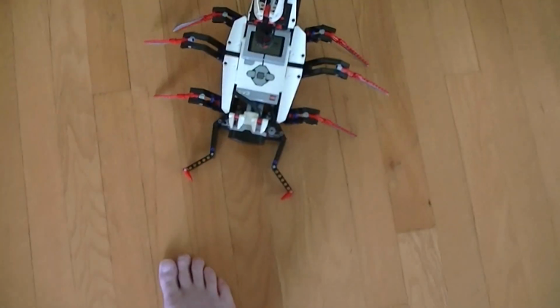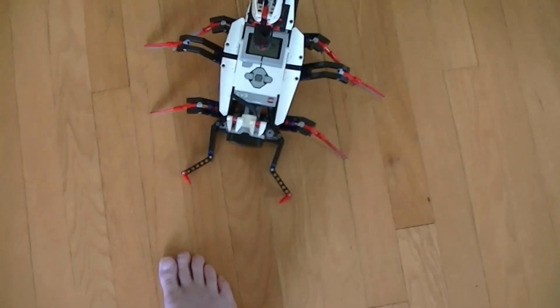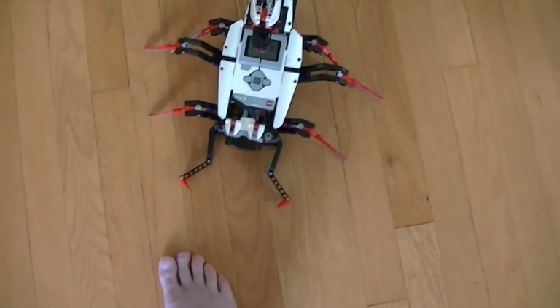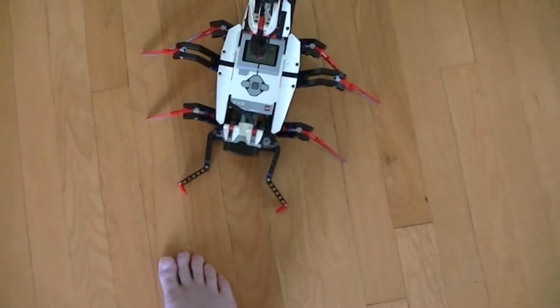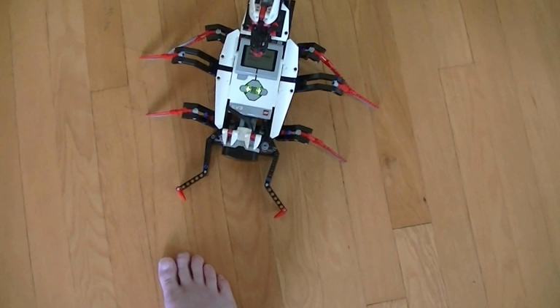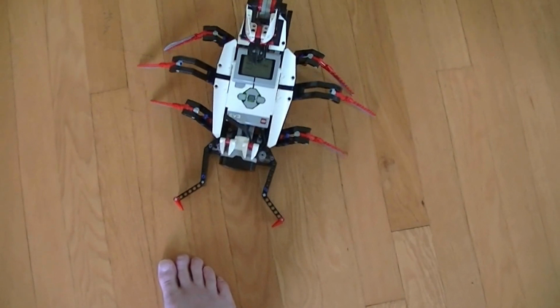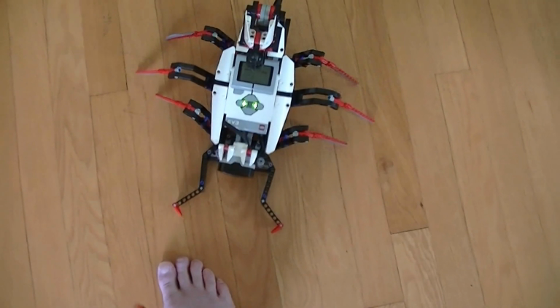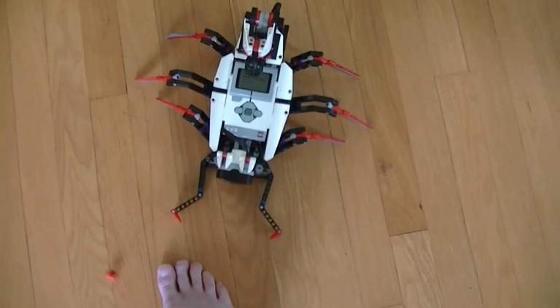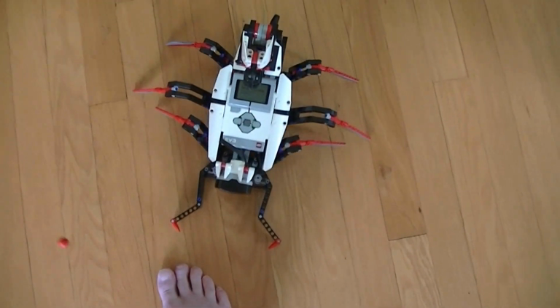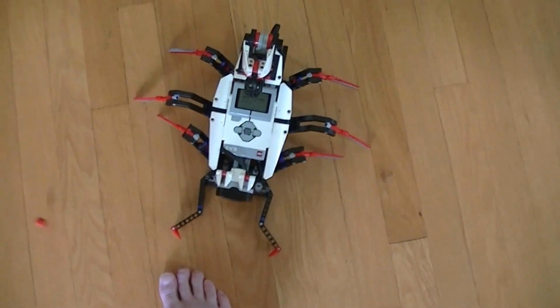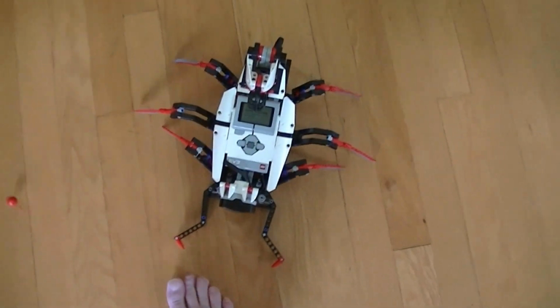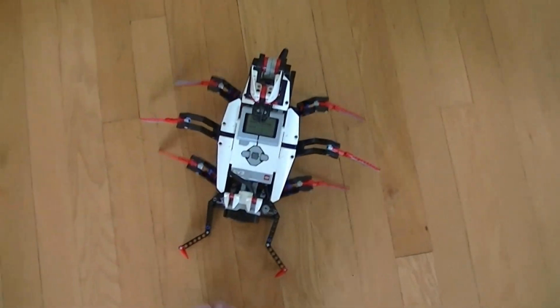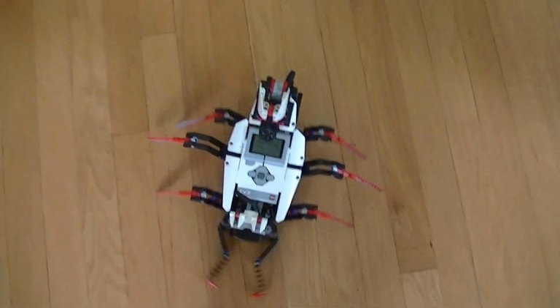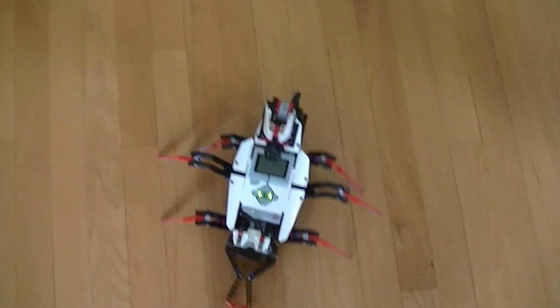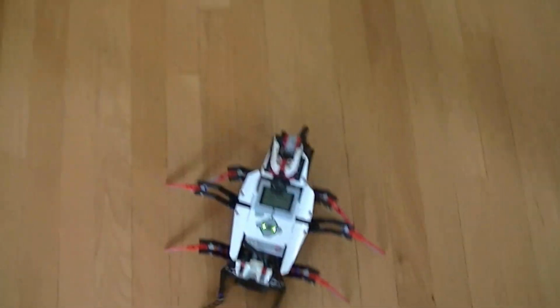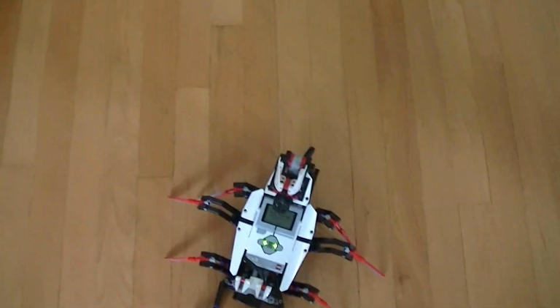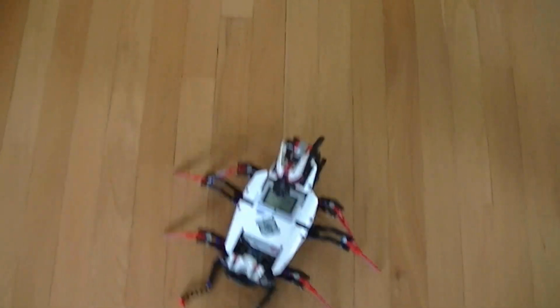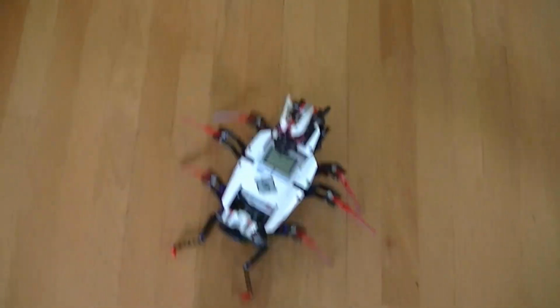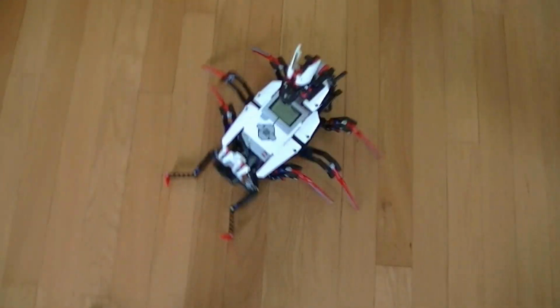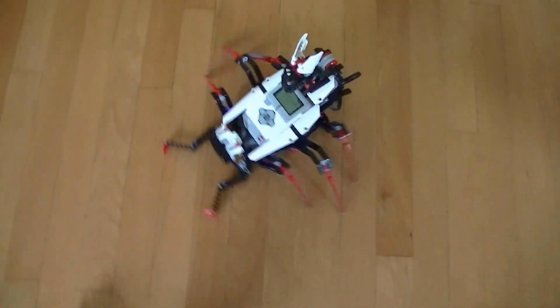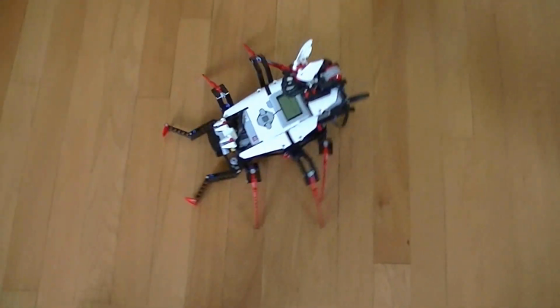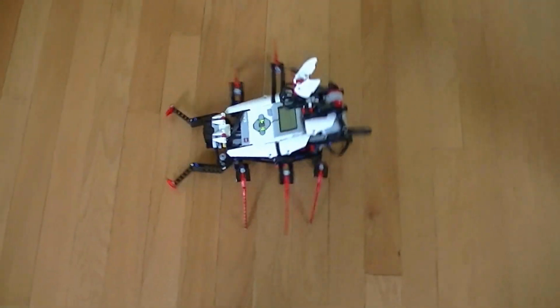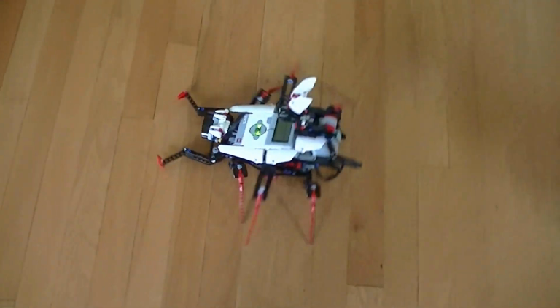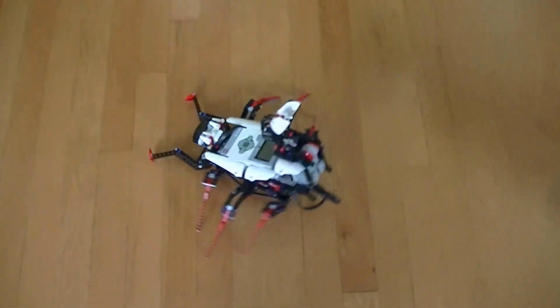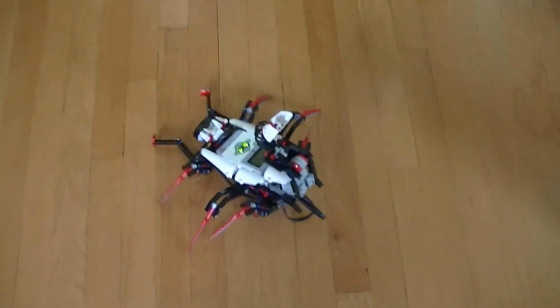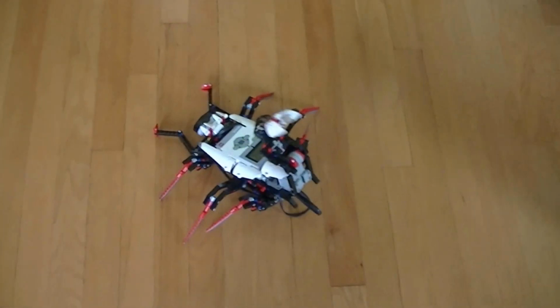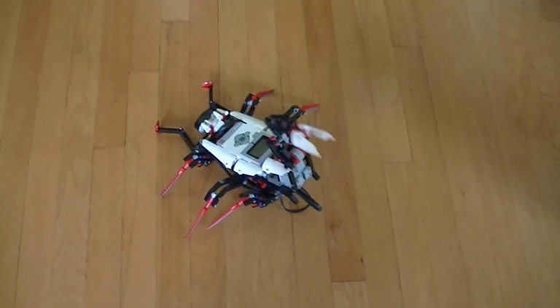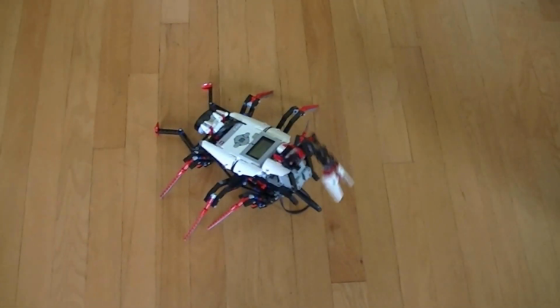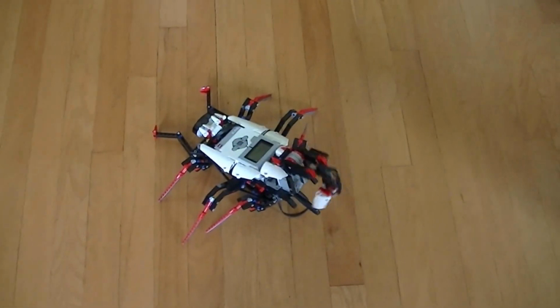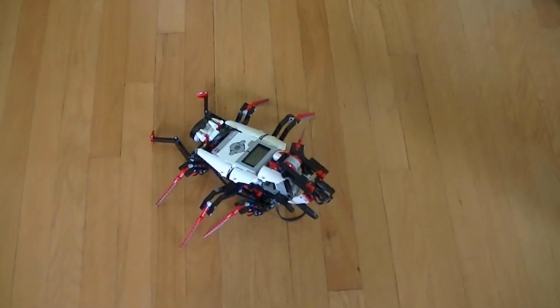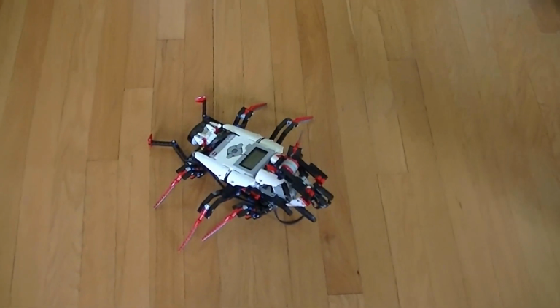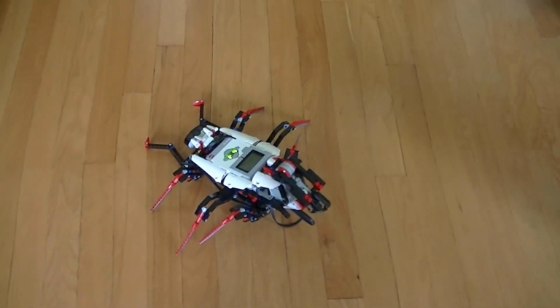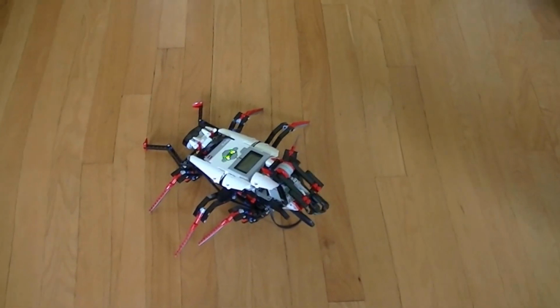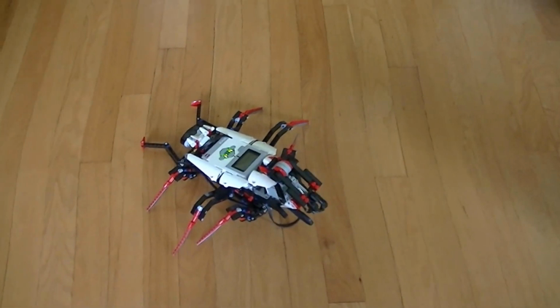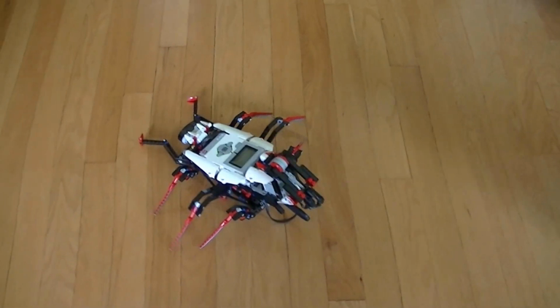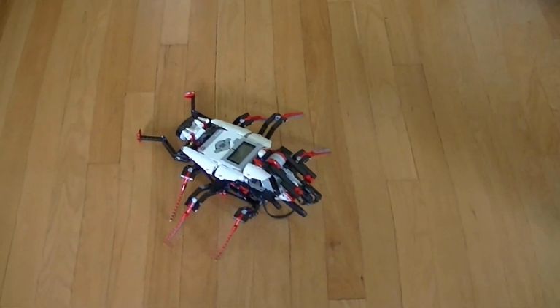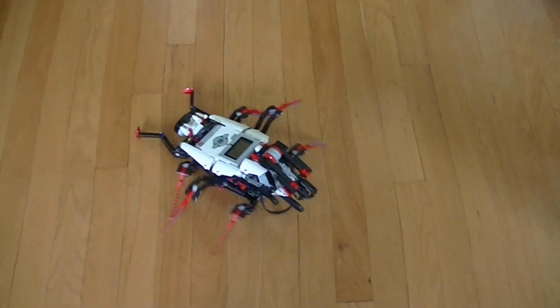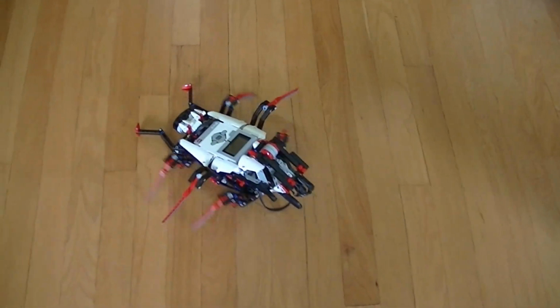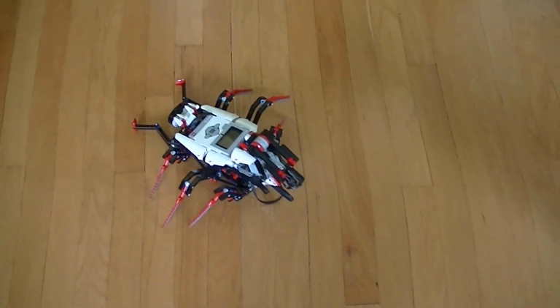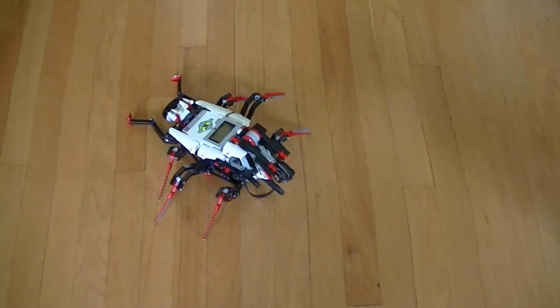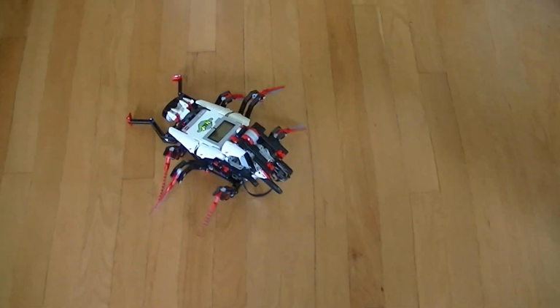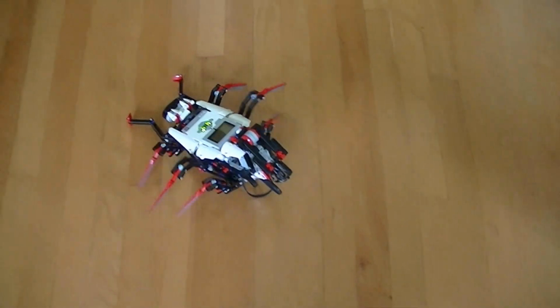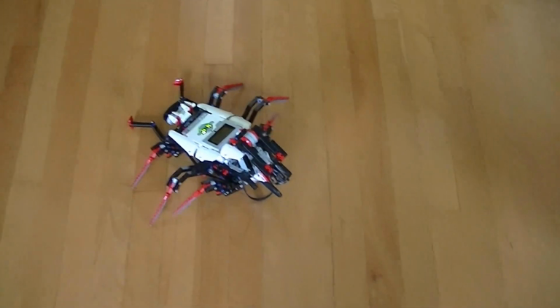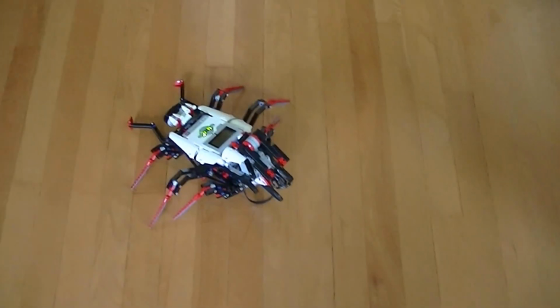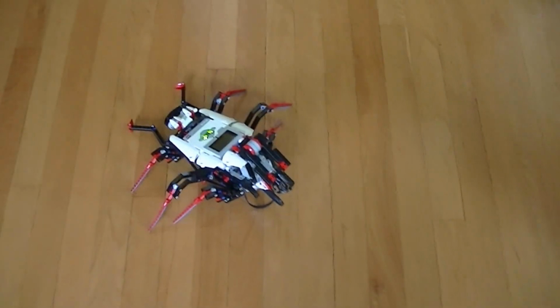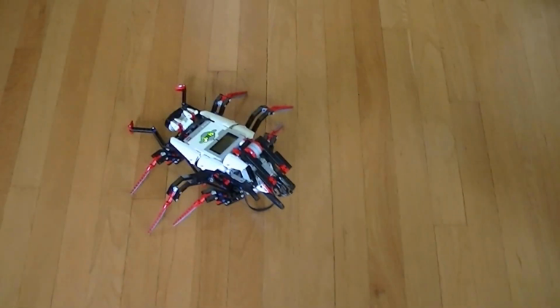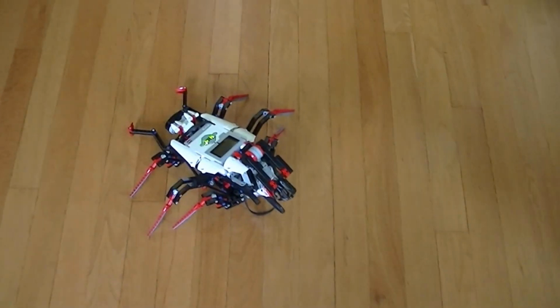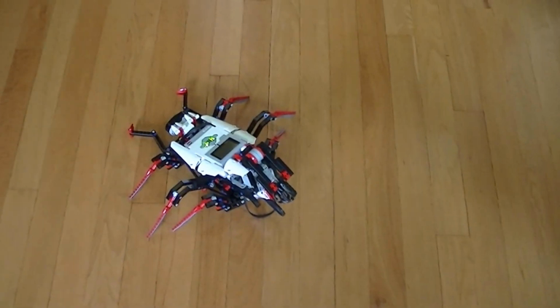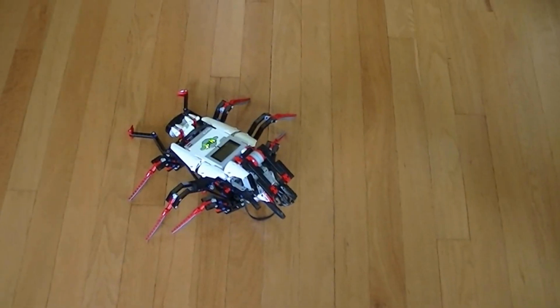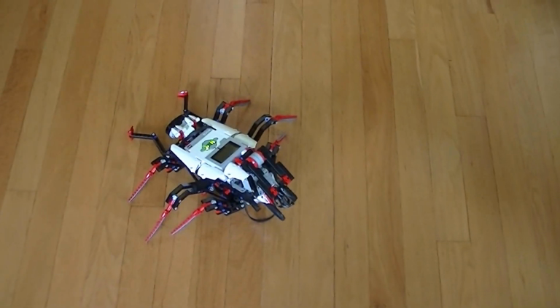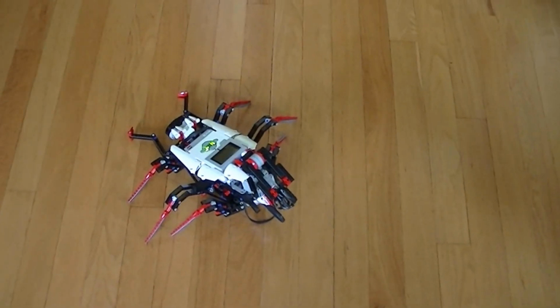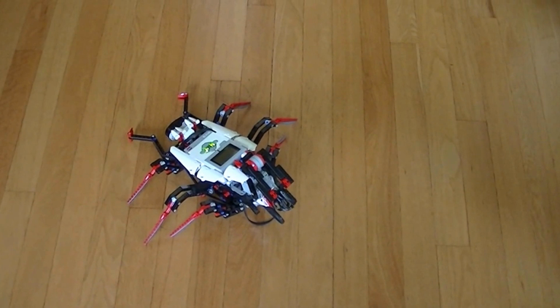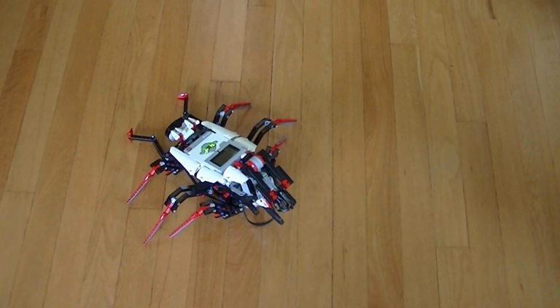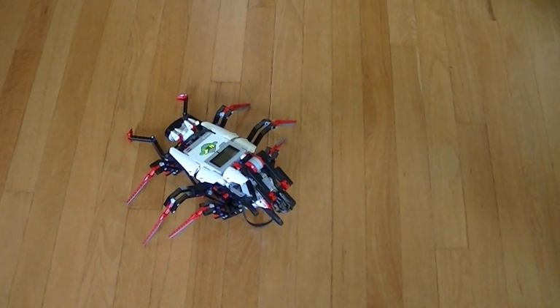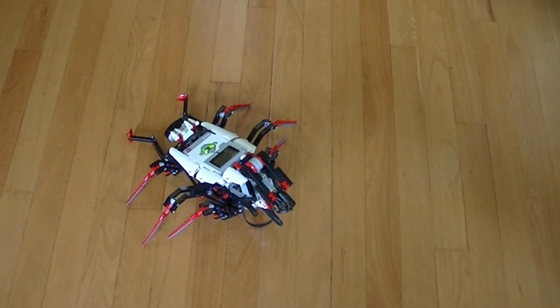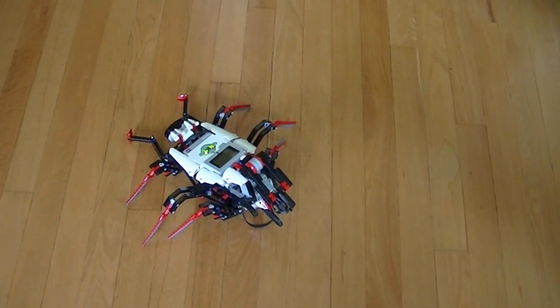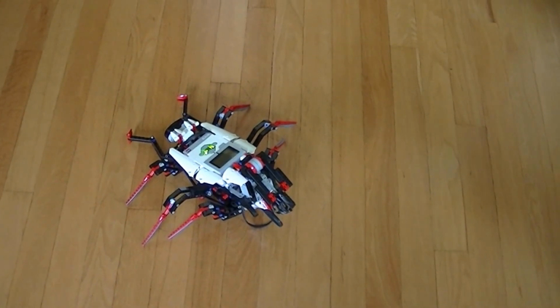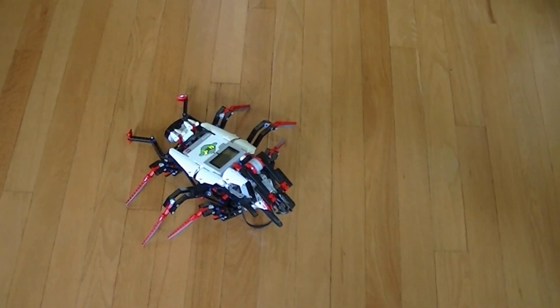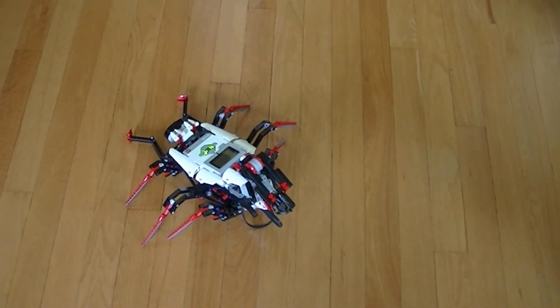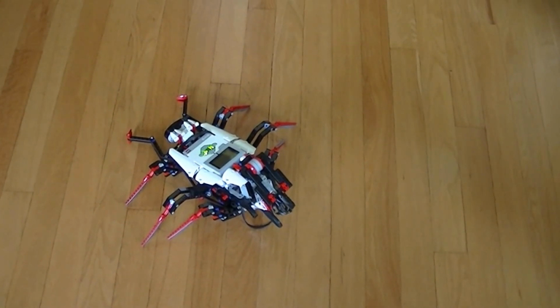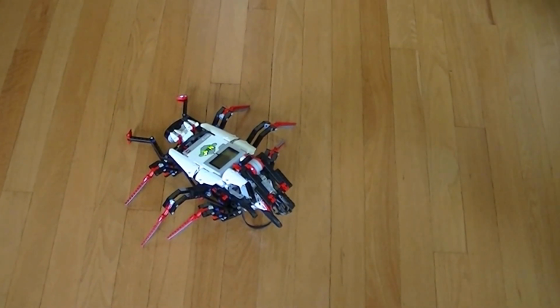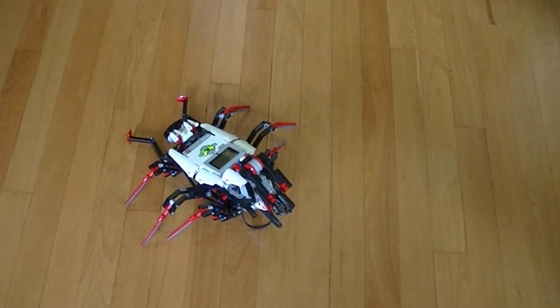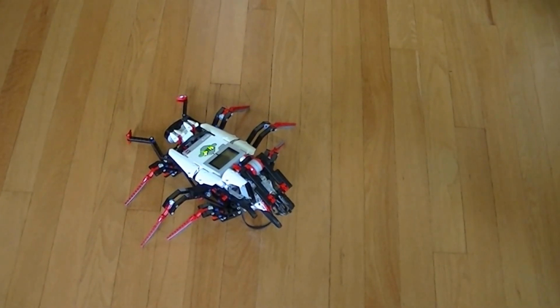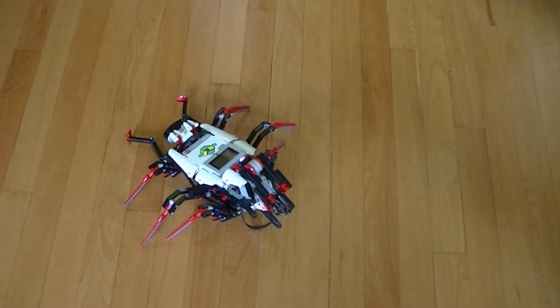One last shot and it knows it has three balls, and now it will stop. That is the end of the demo. All right.